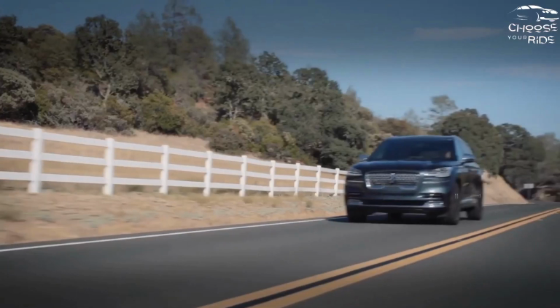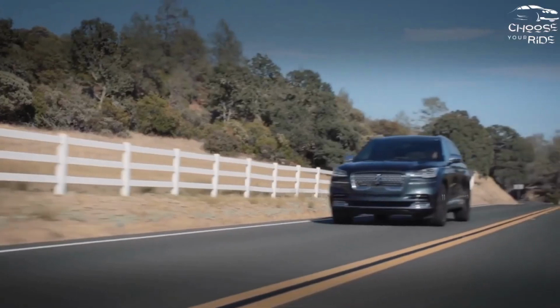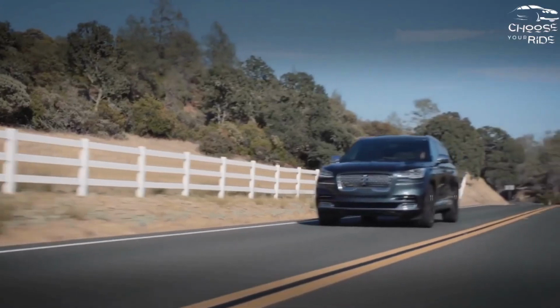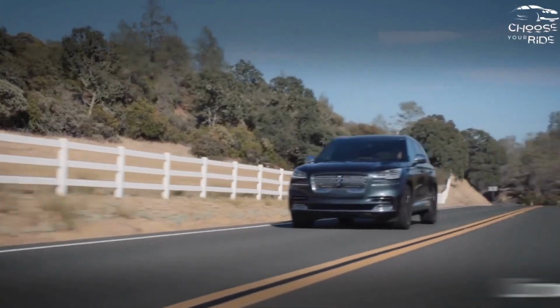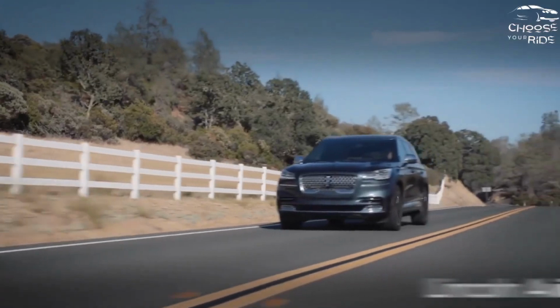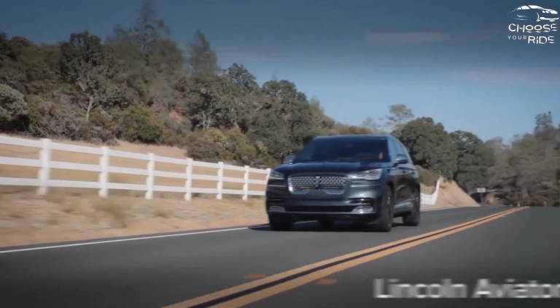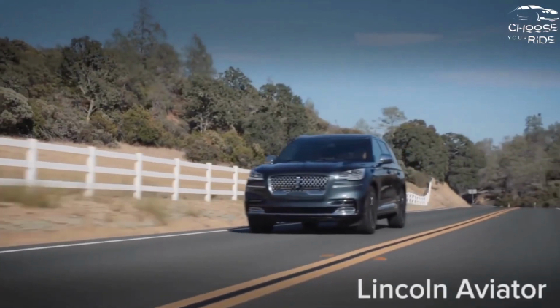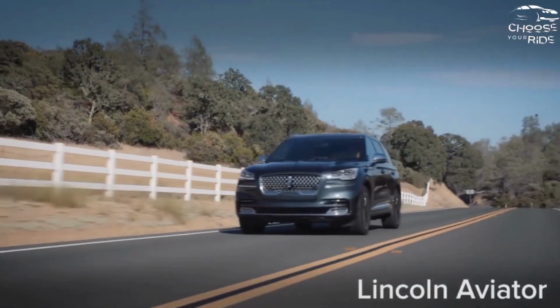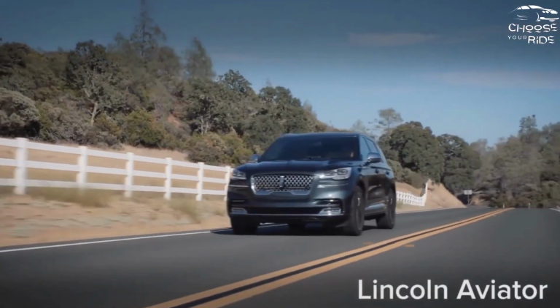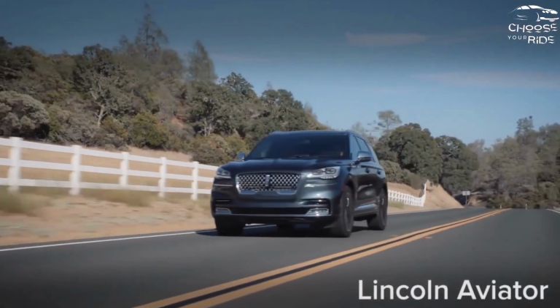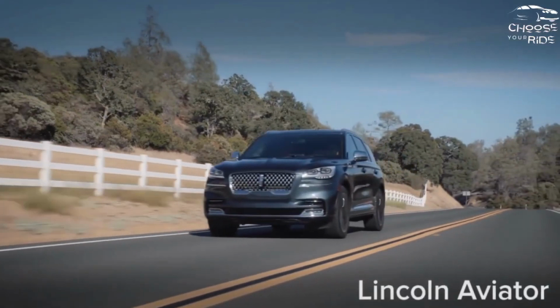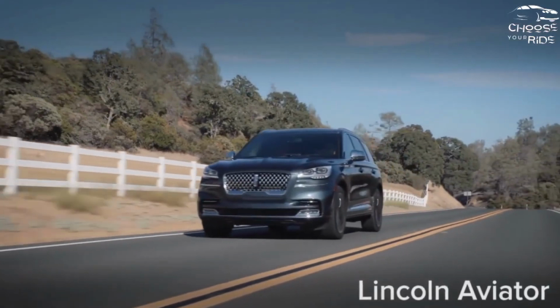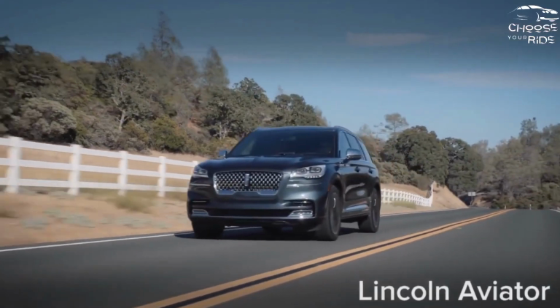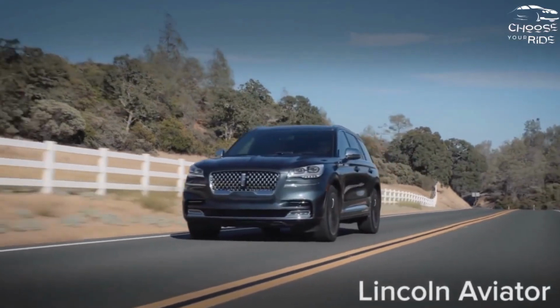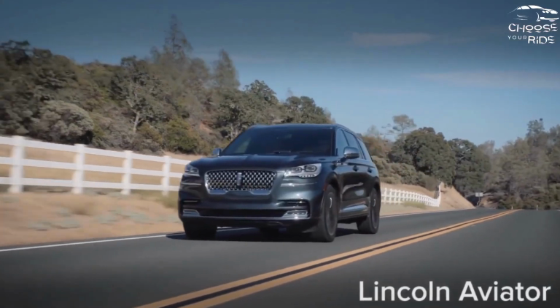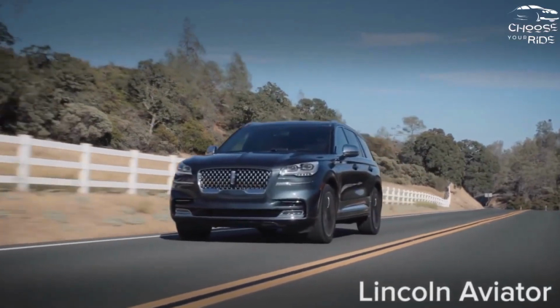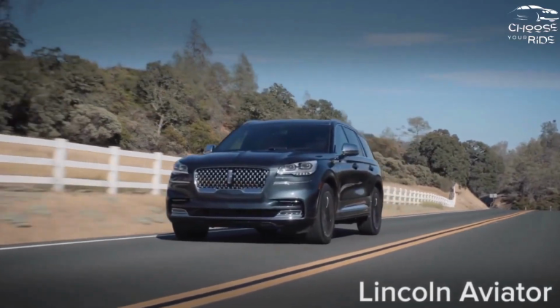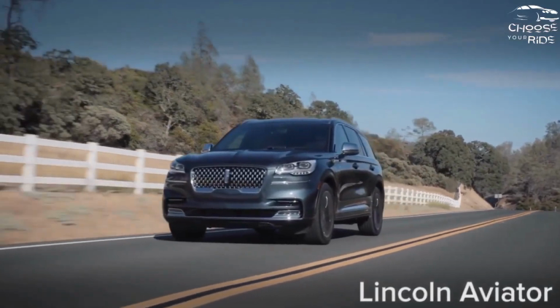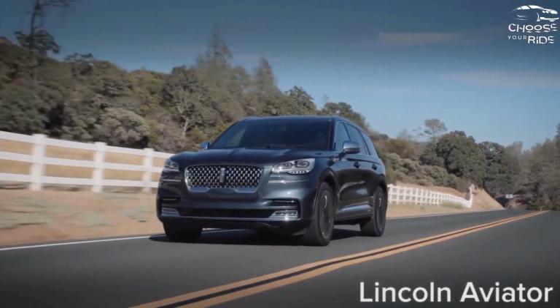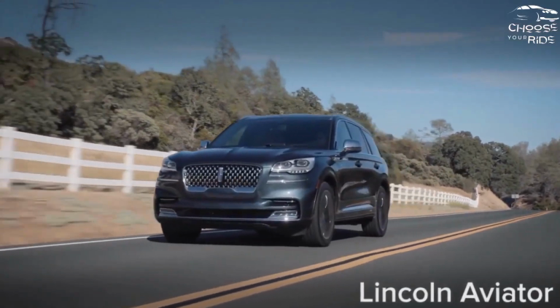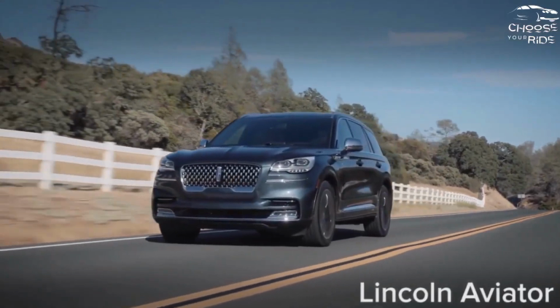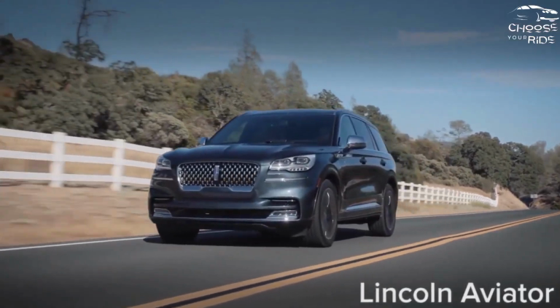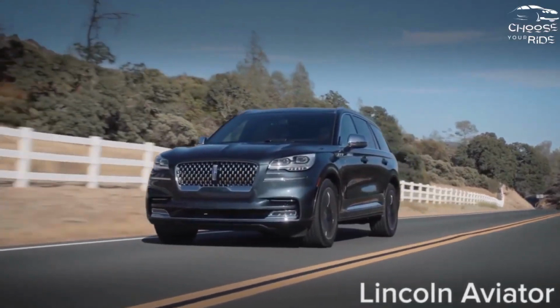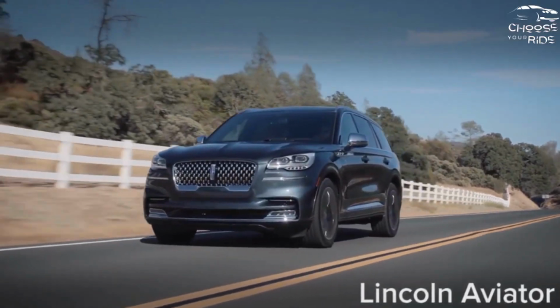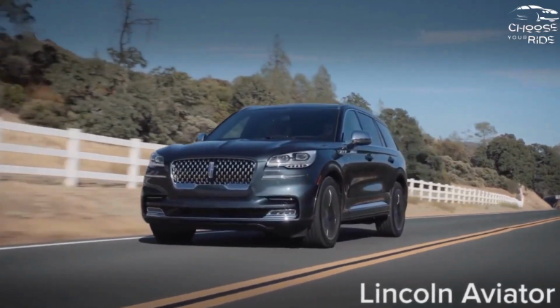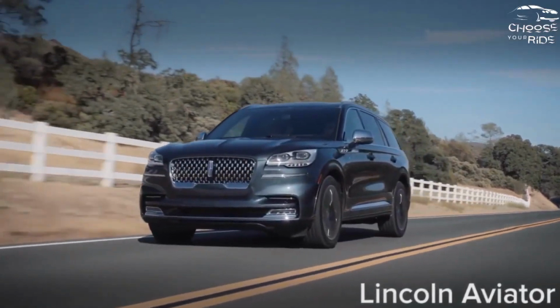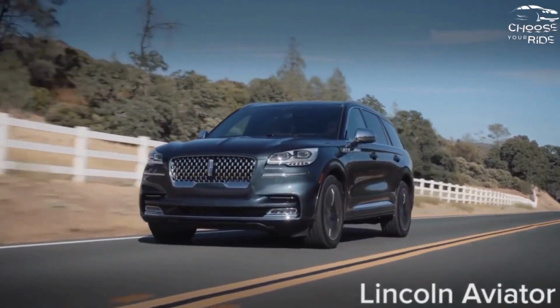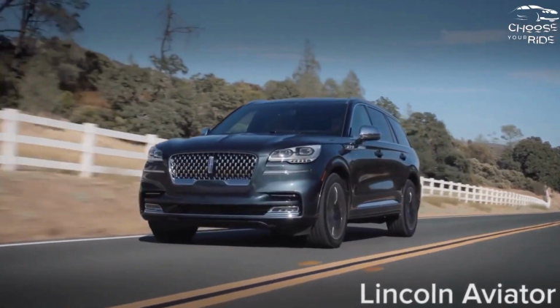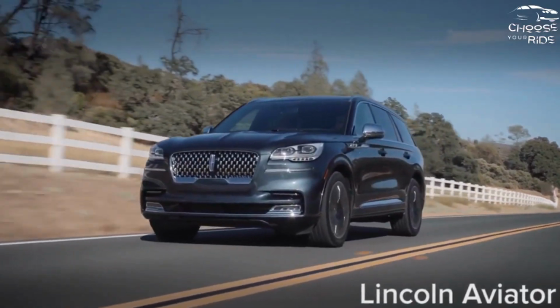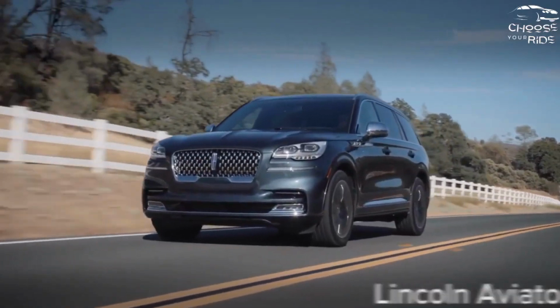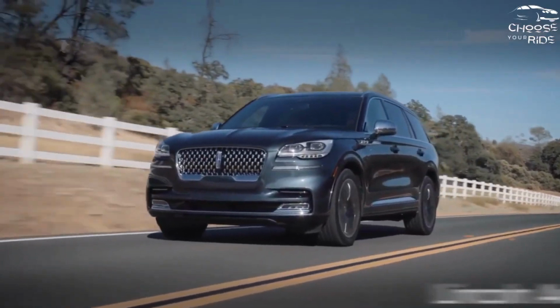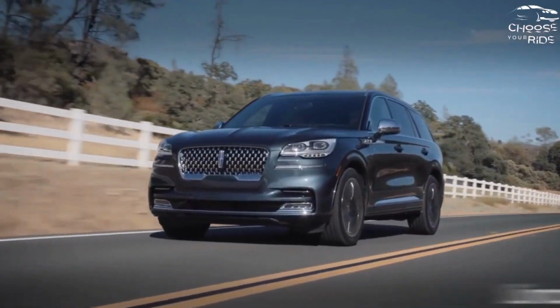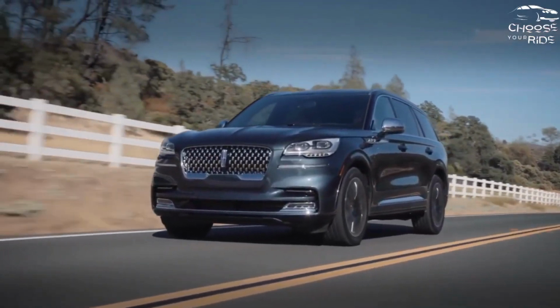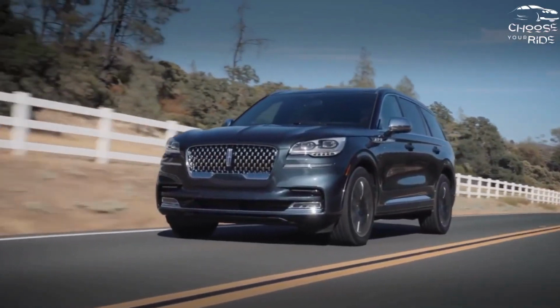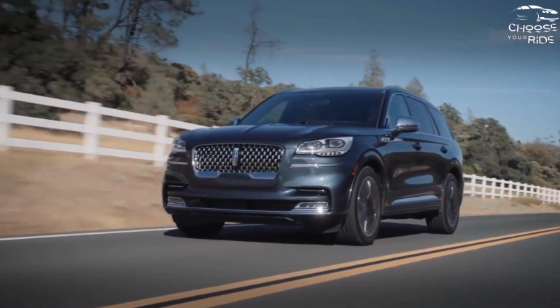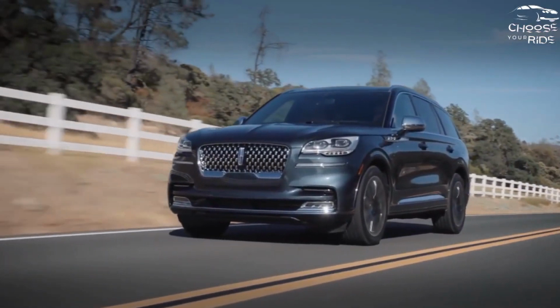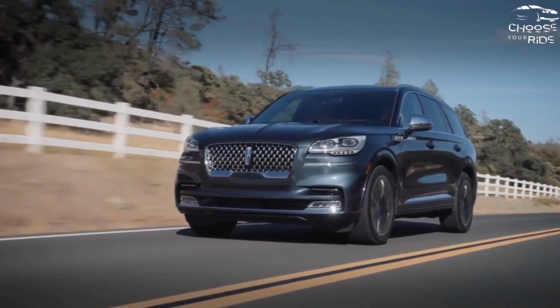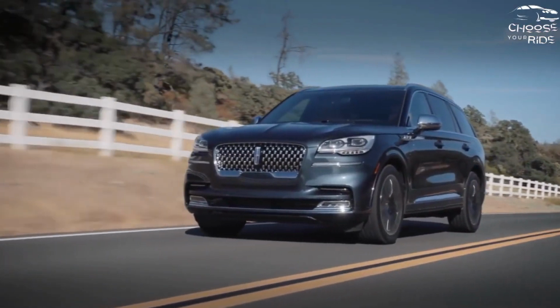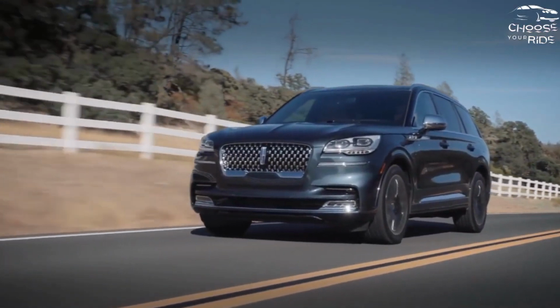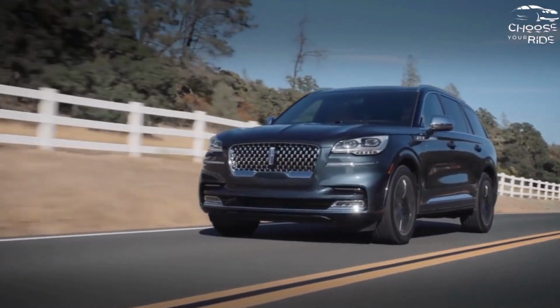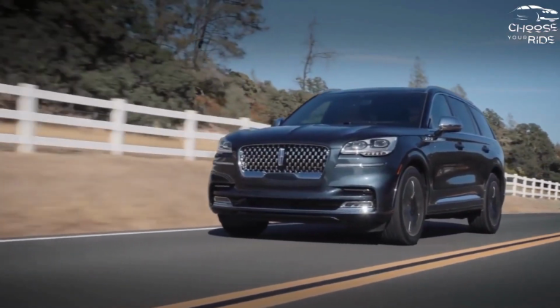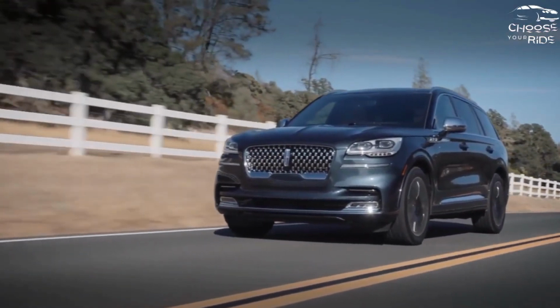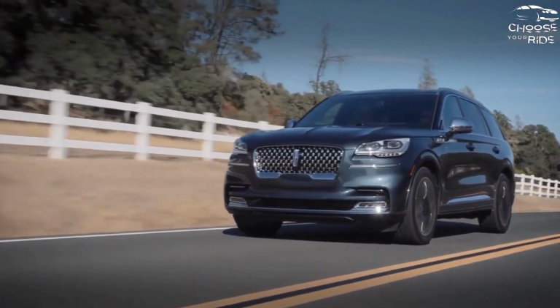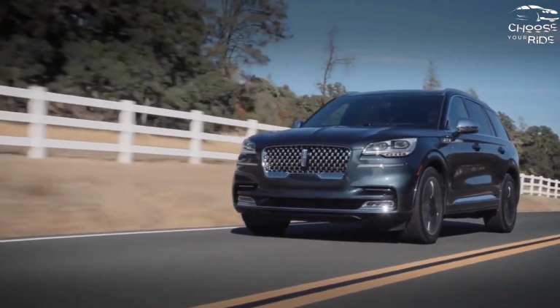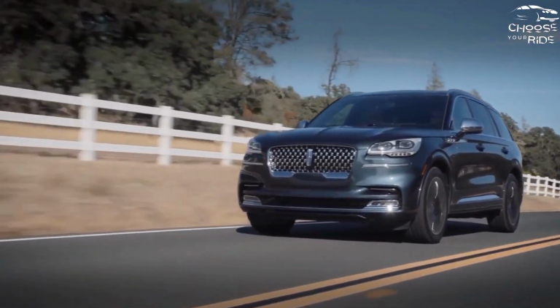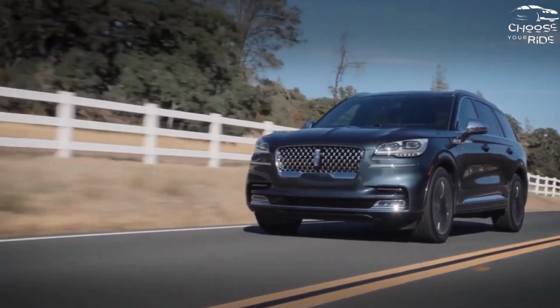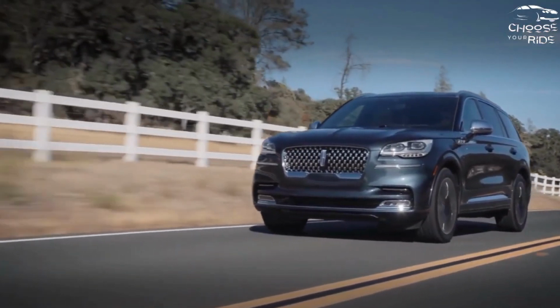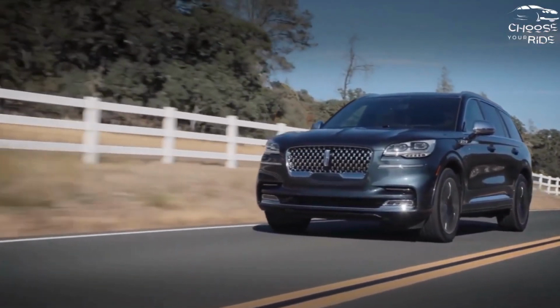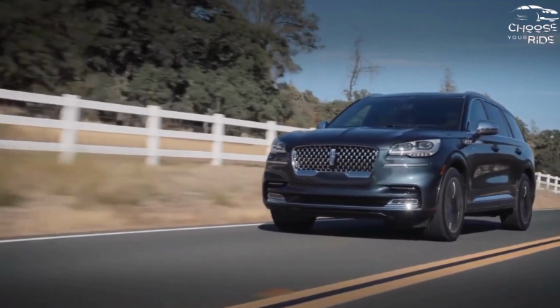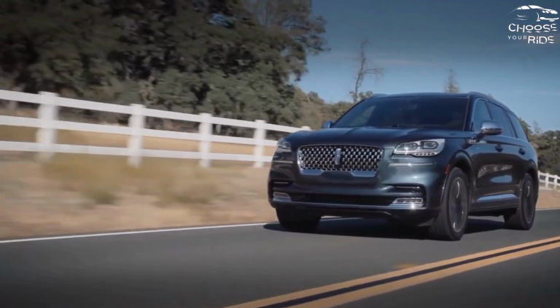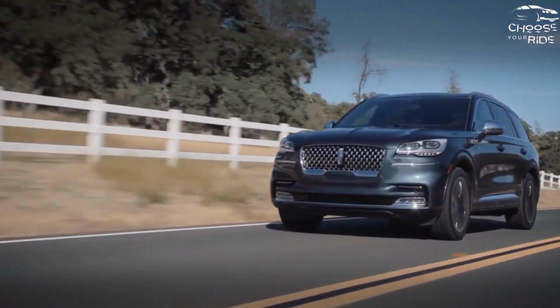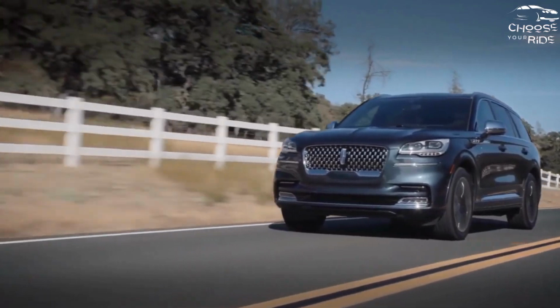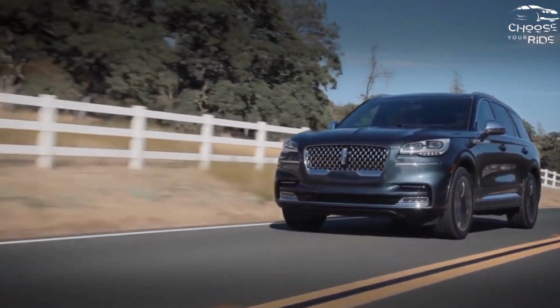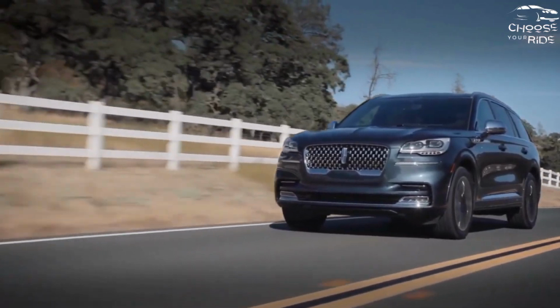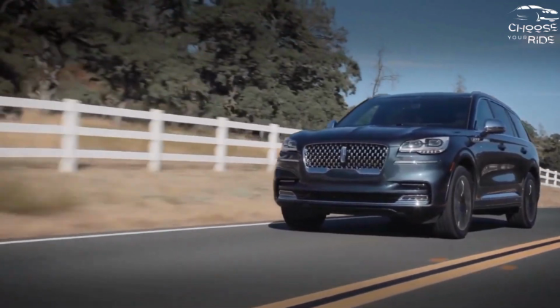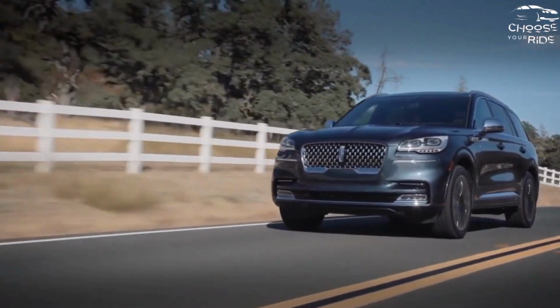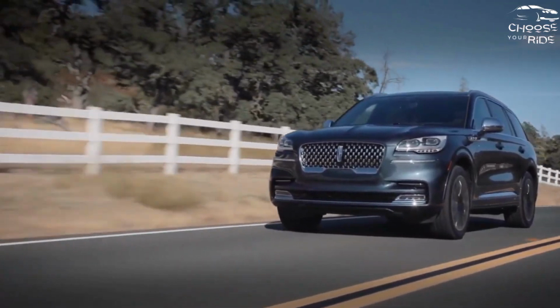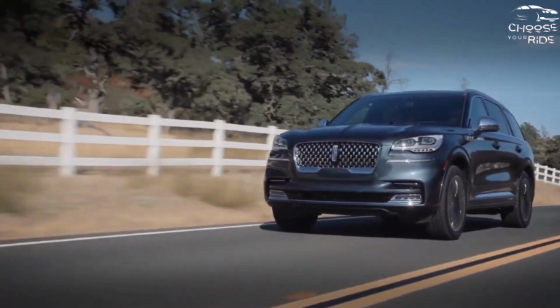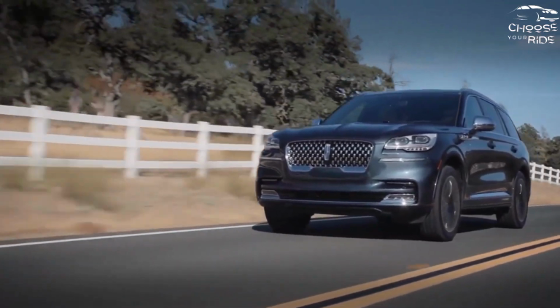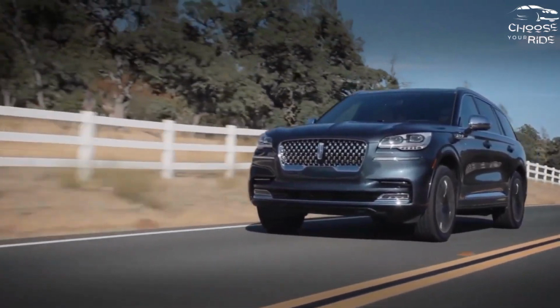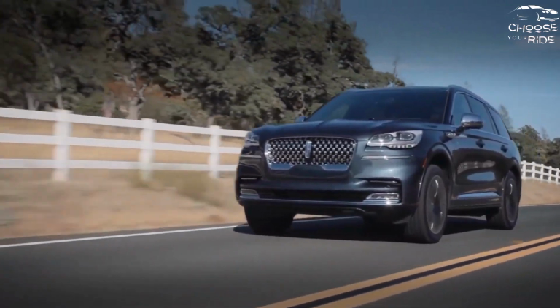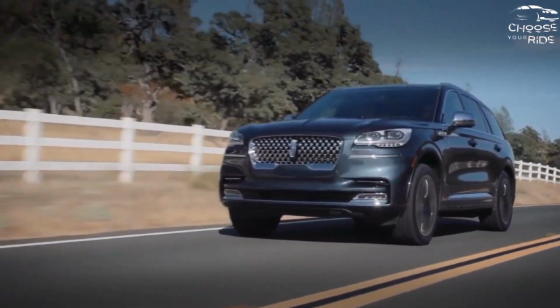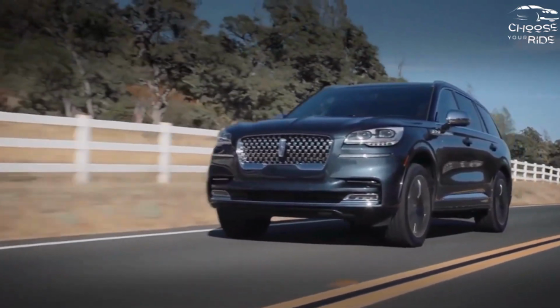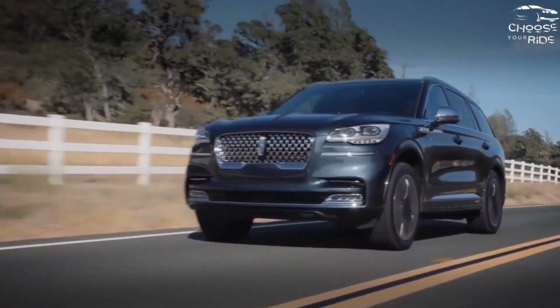The 2023 Lincoln Aviator may misfire in plug-in hybrid configuration, but black-label versions boast sensational styling.